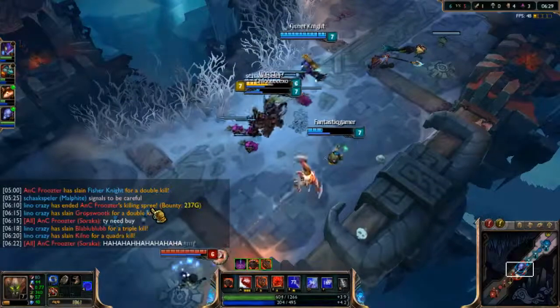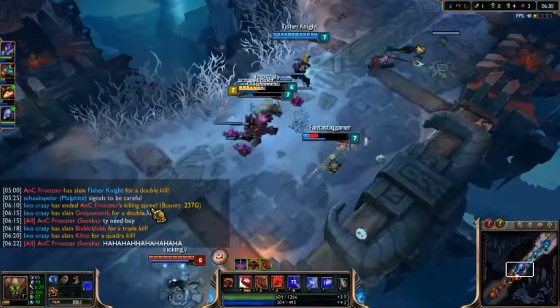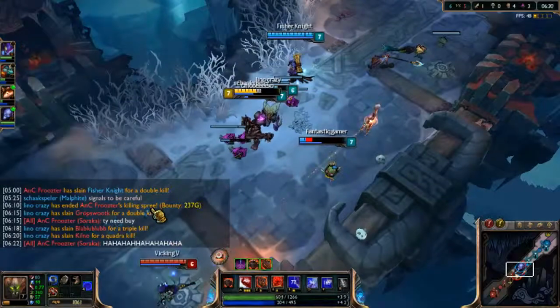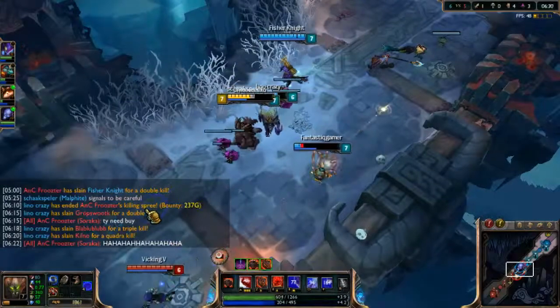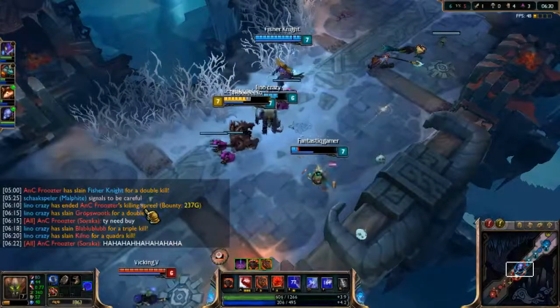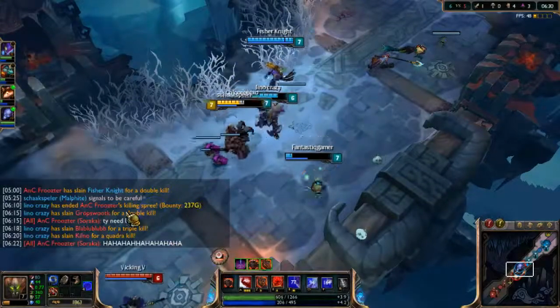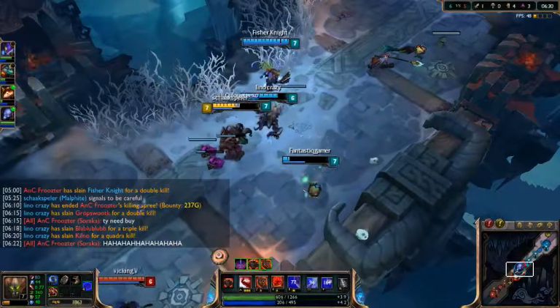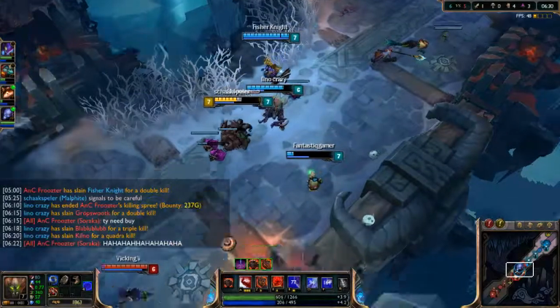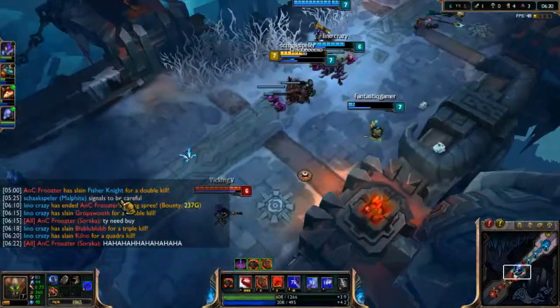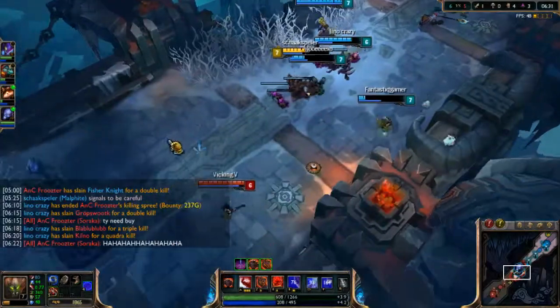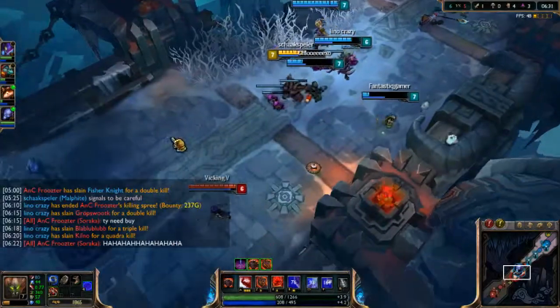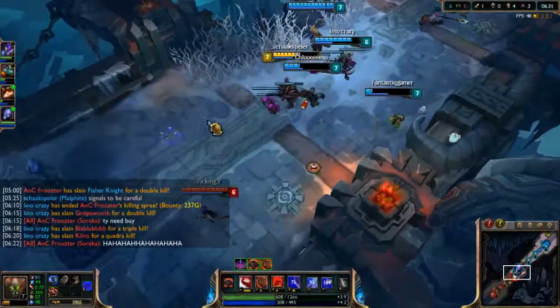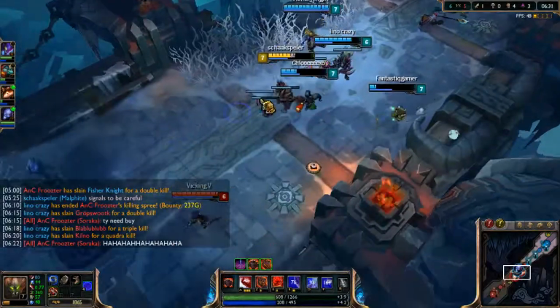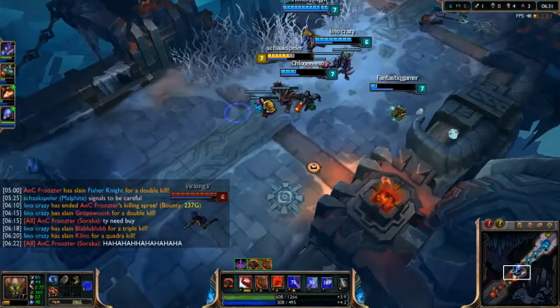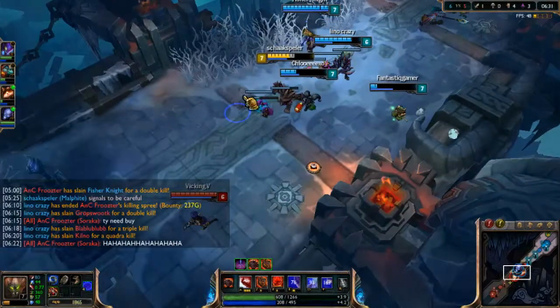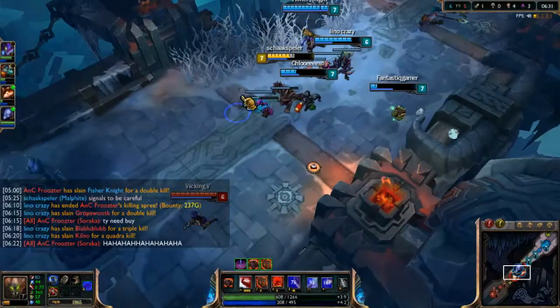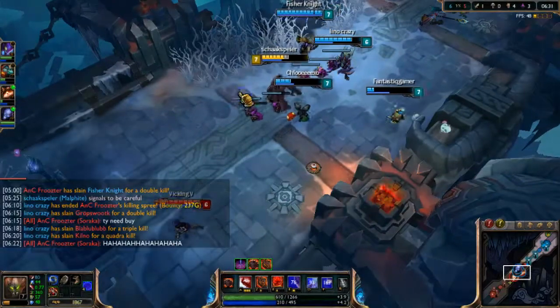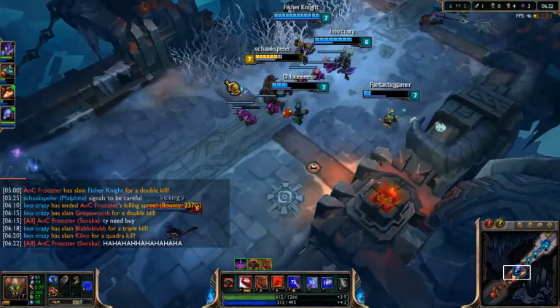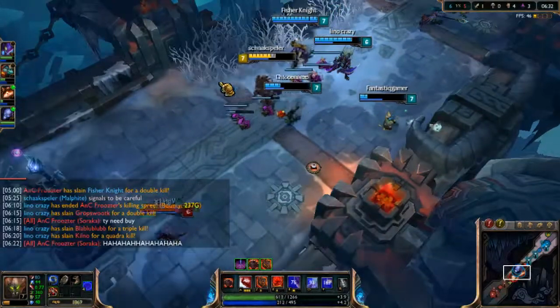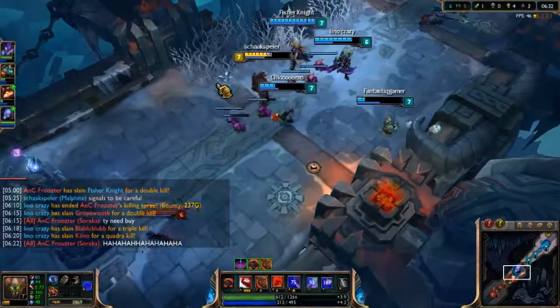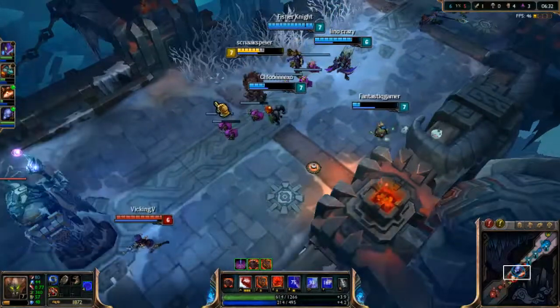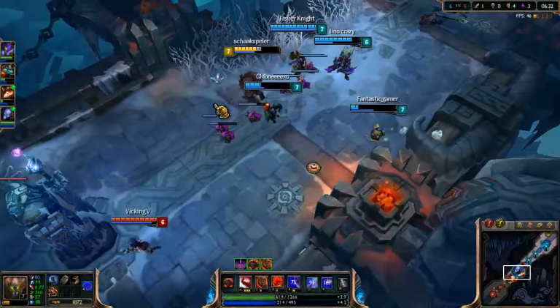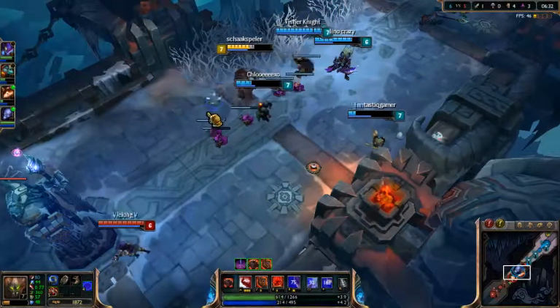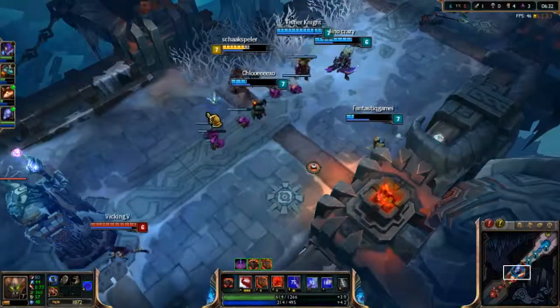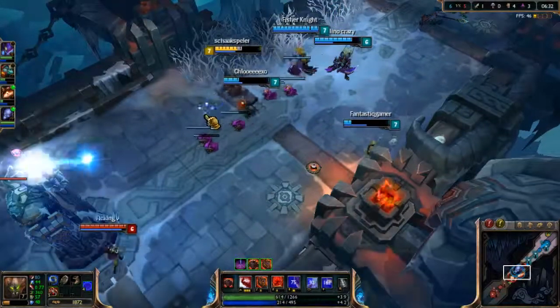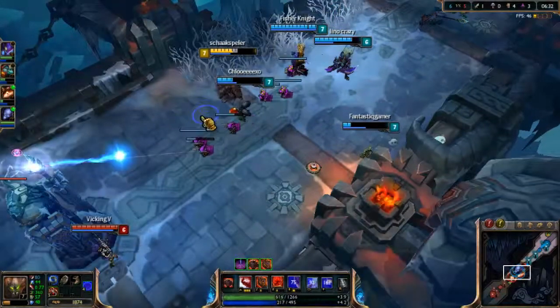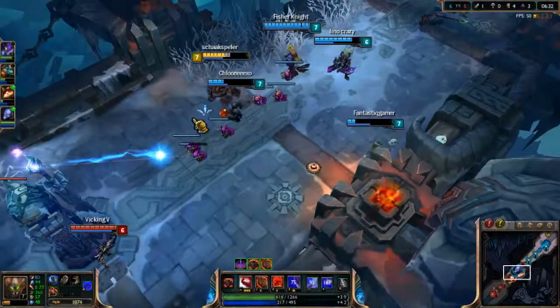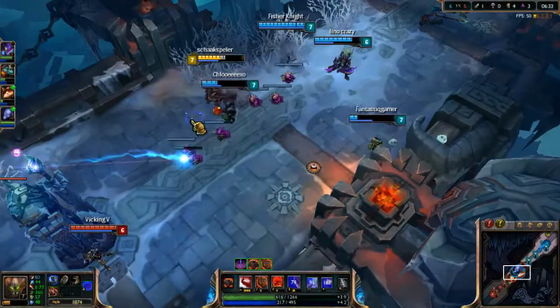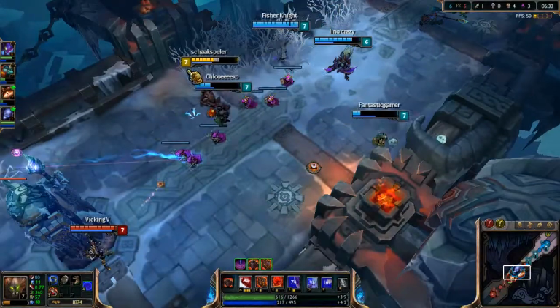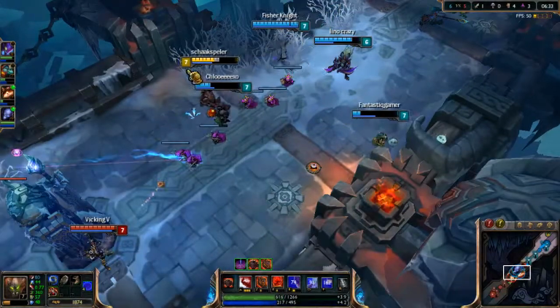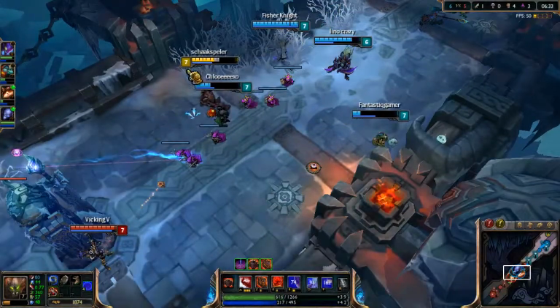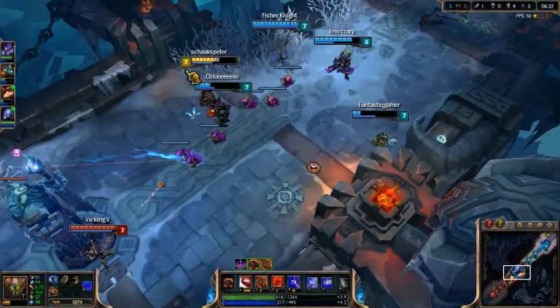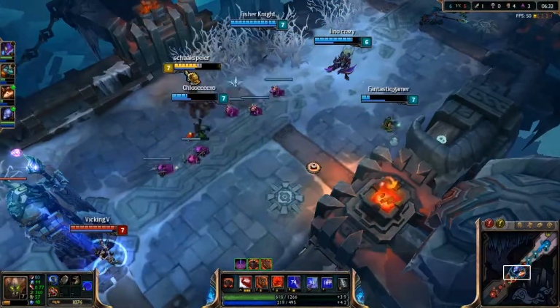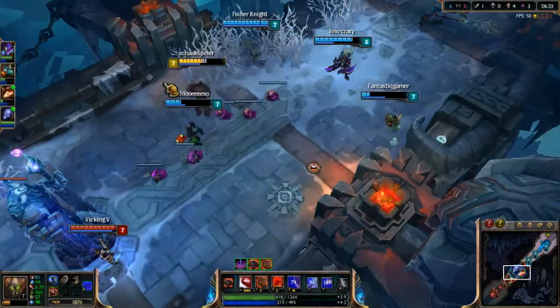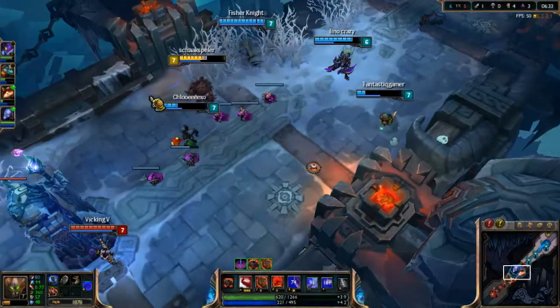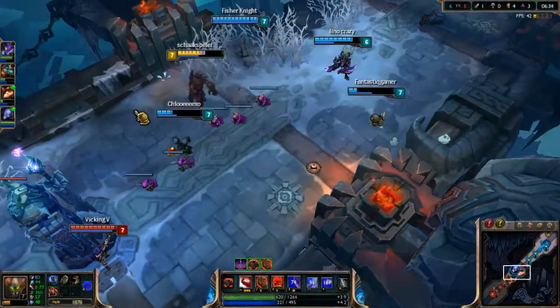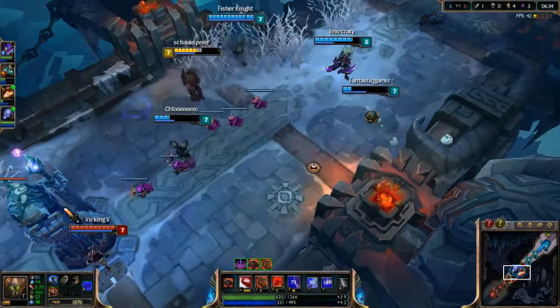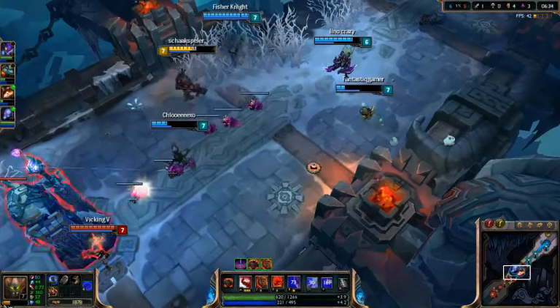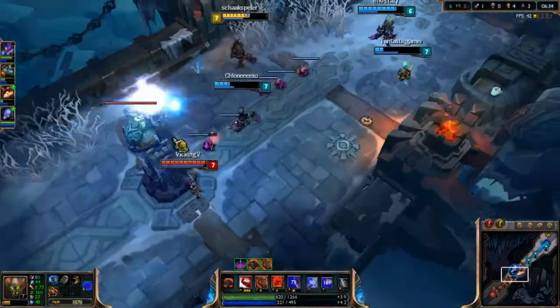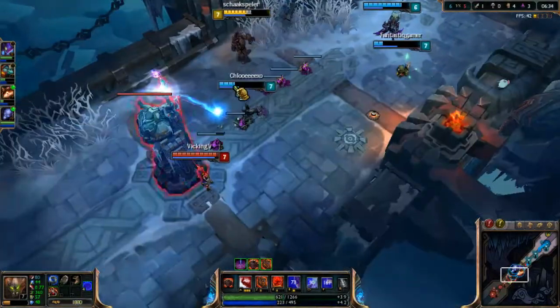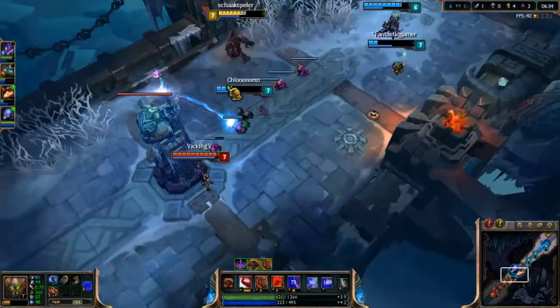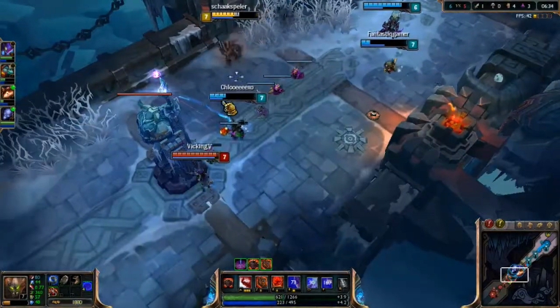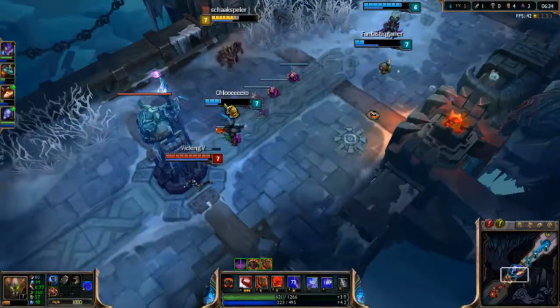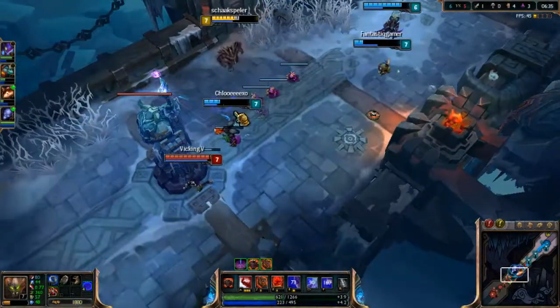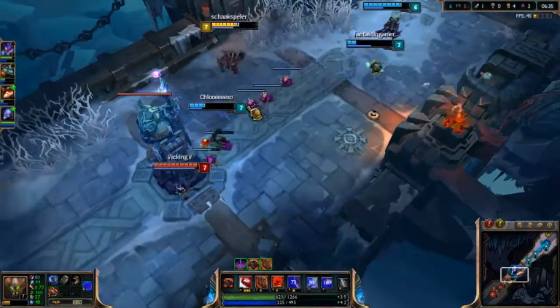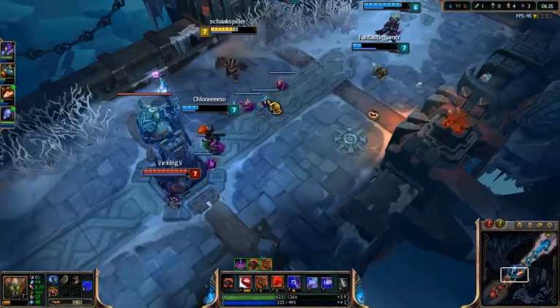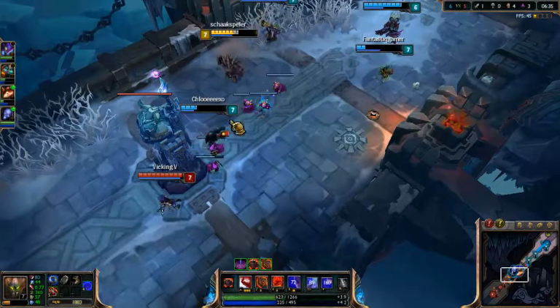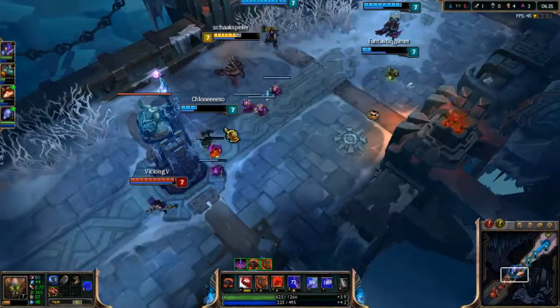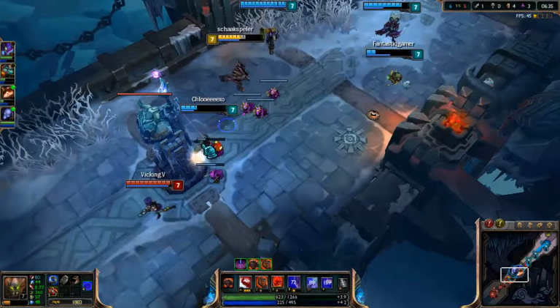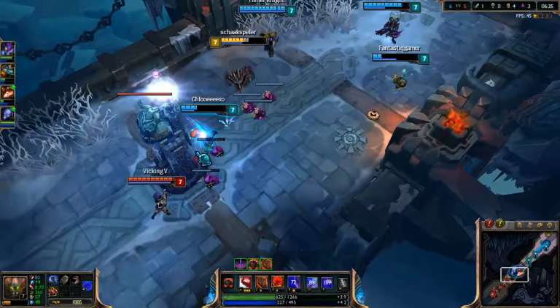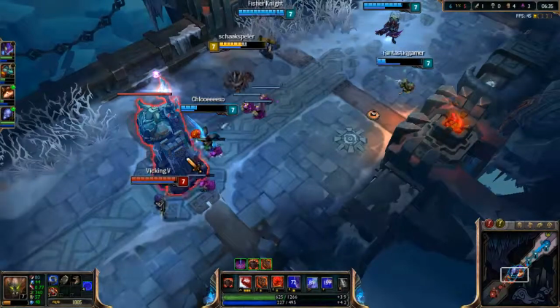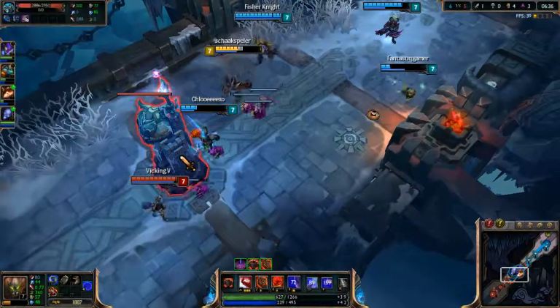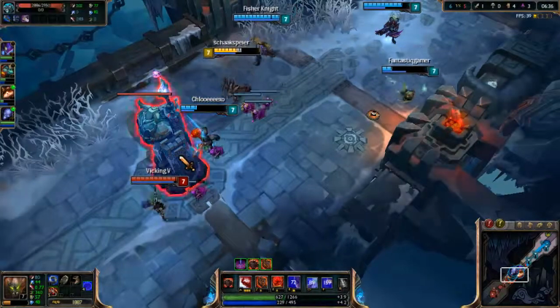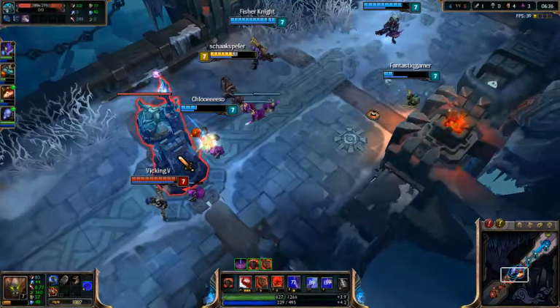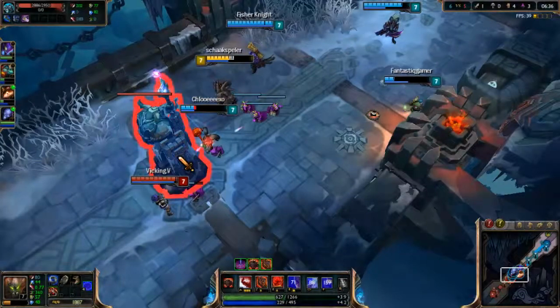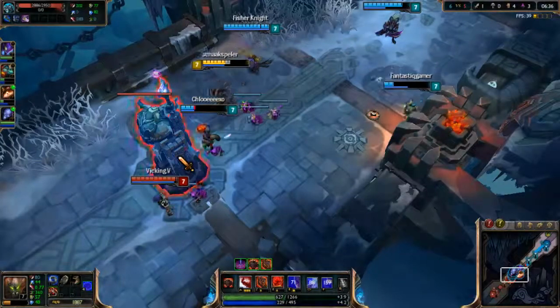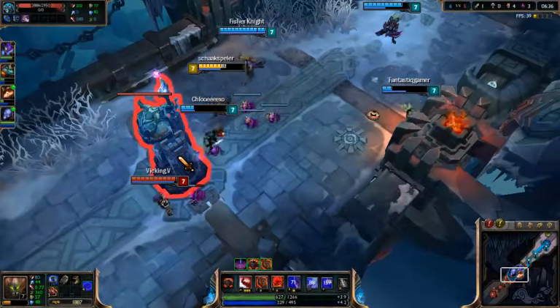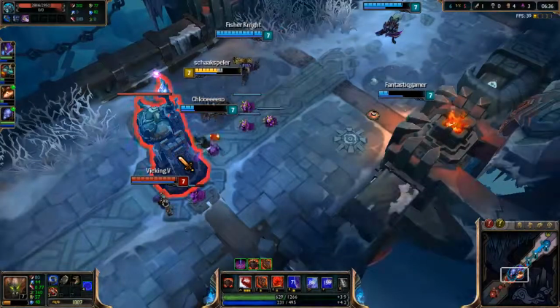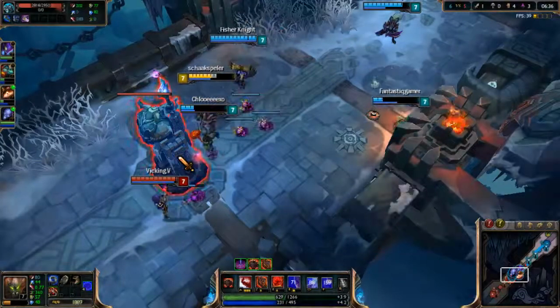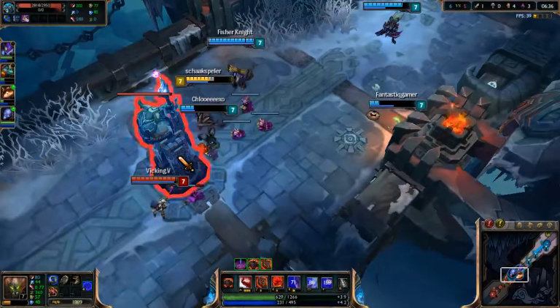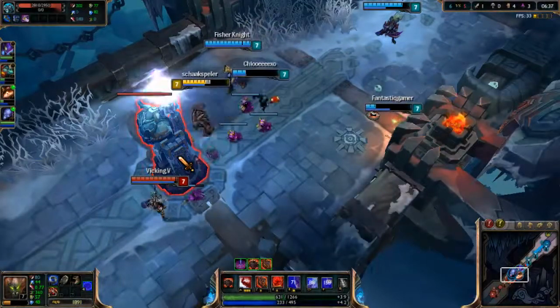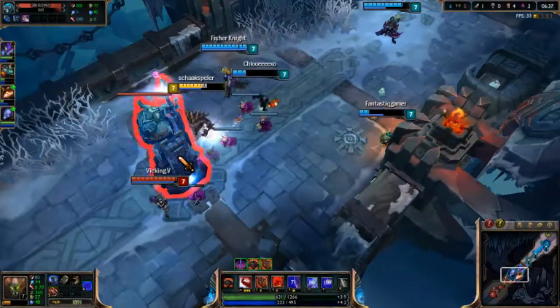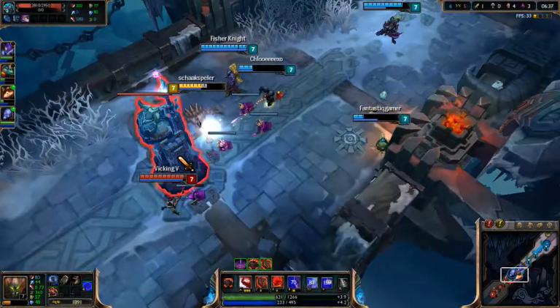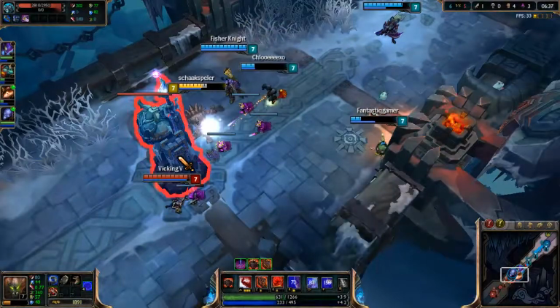Teemo should start placing out some shrooms. Soraka overstaying way too much — kind of slowed her with the ground slam. Picking up the kill. And a triple or quadra kill for the Kha'Zix — okay this is really good for us. This will allow Kha'Zix to really snipe off people. I totally didn't expect this one to happen. We were really the team pushed to the tower the whole entire game — it was insane.